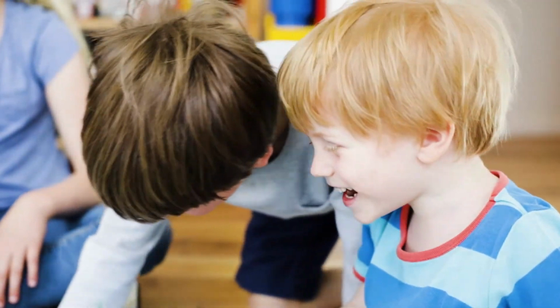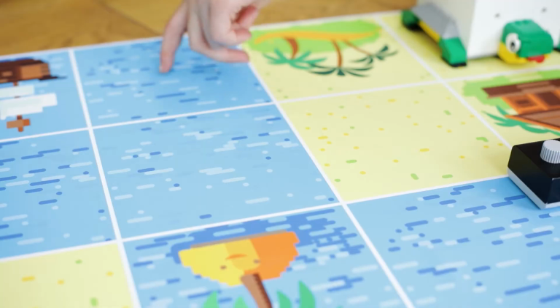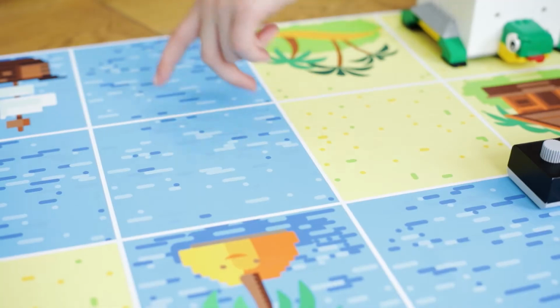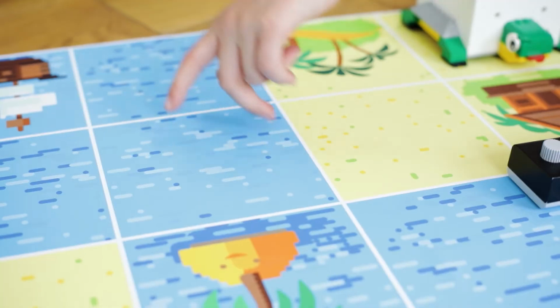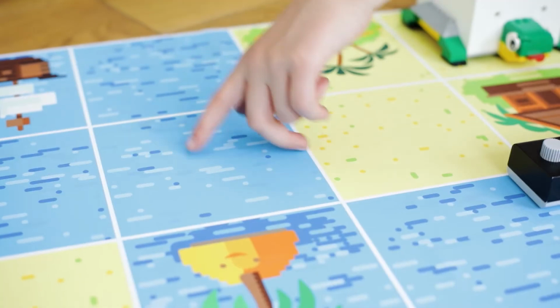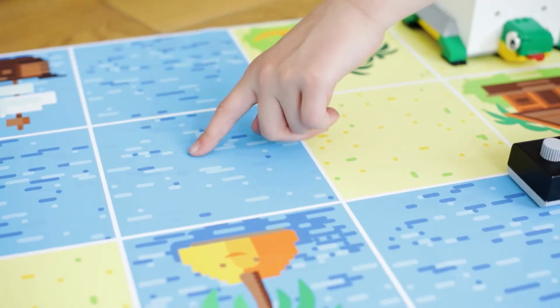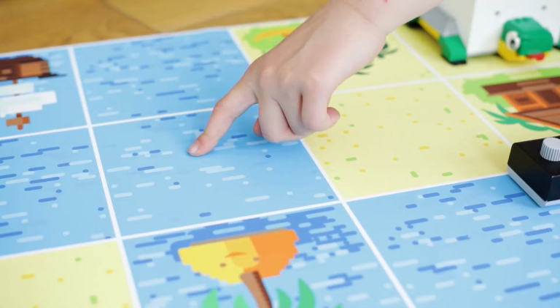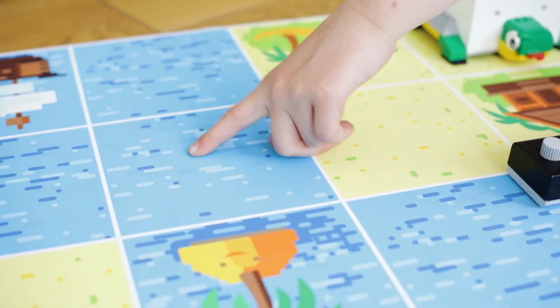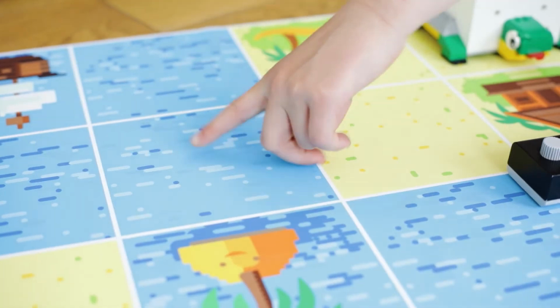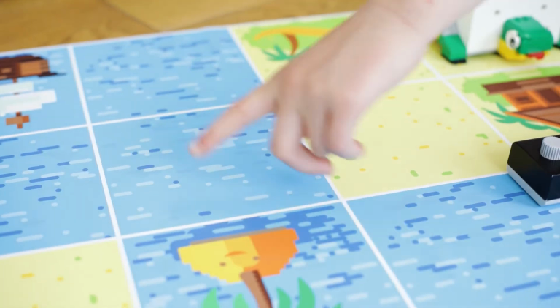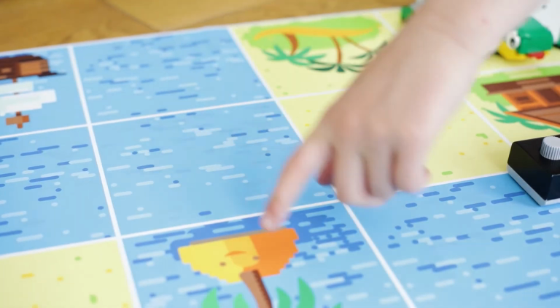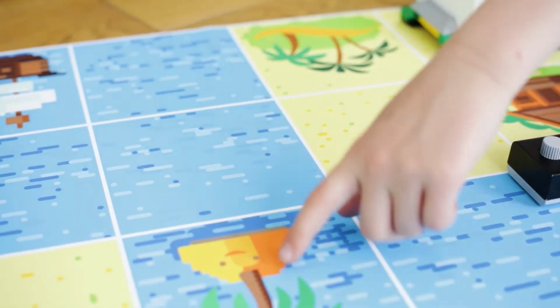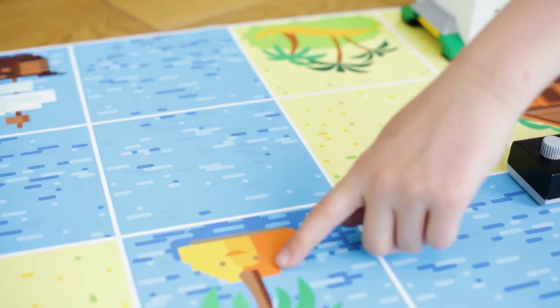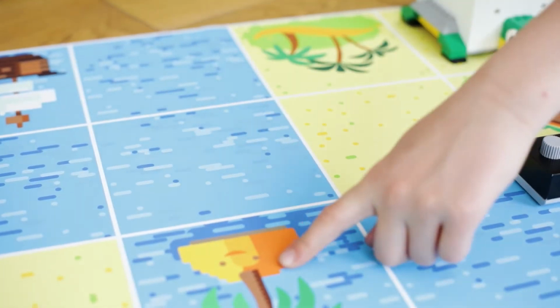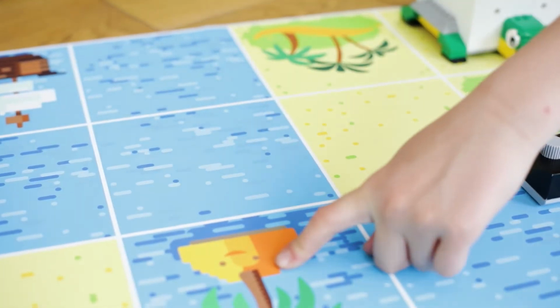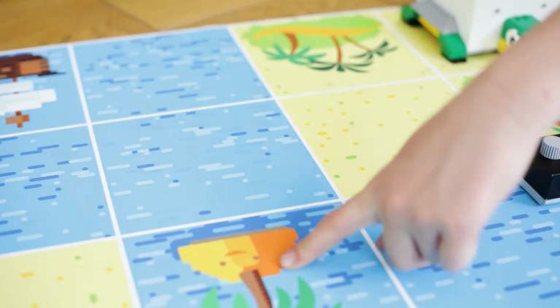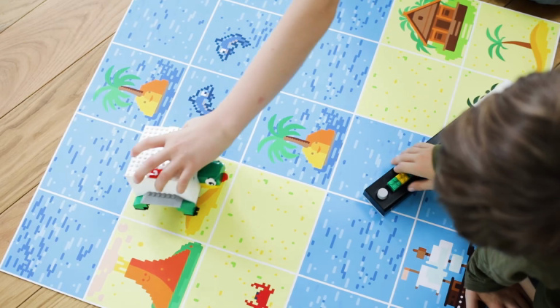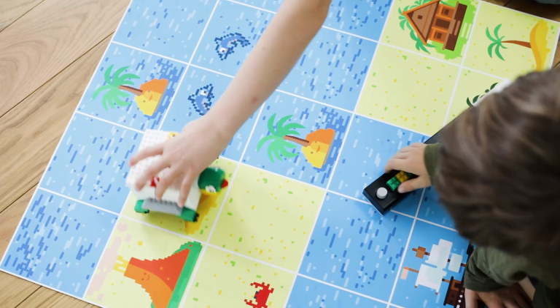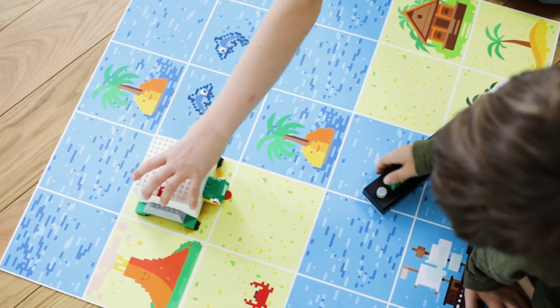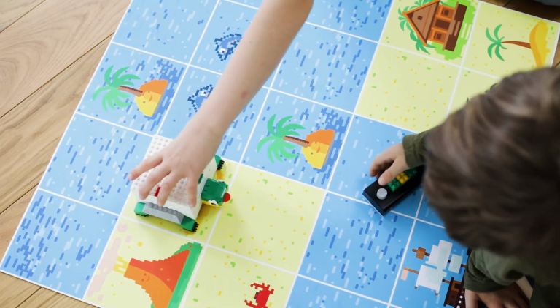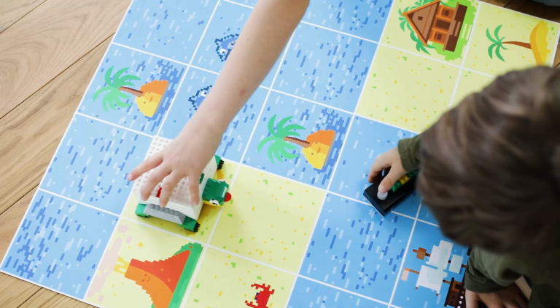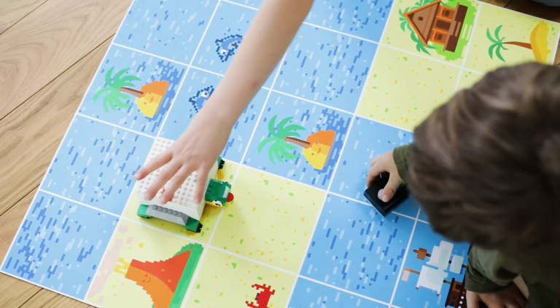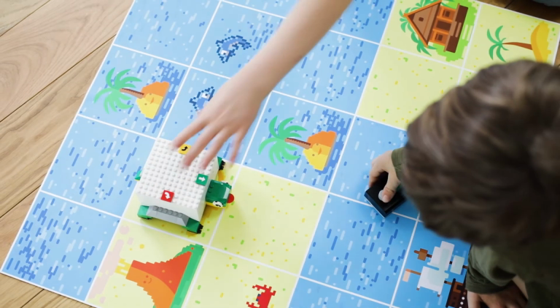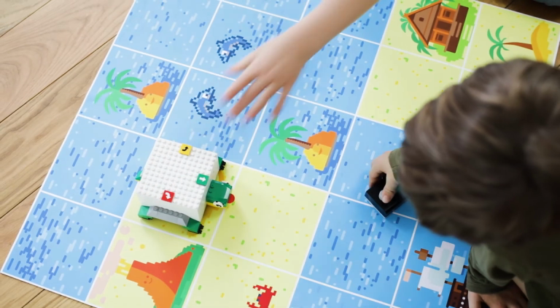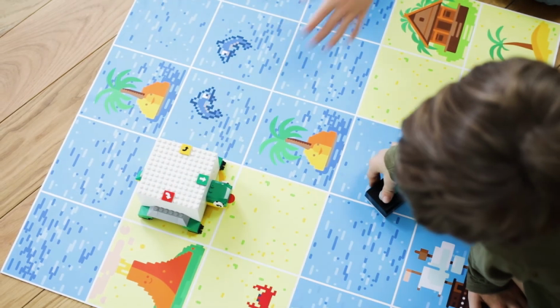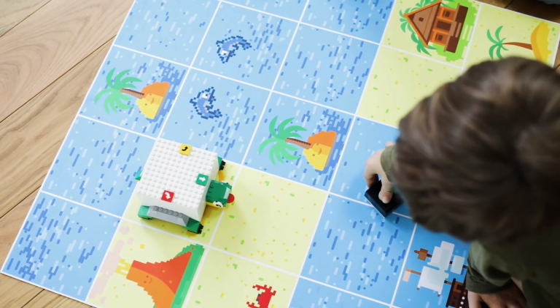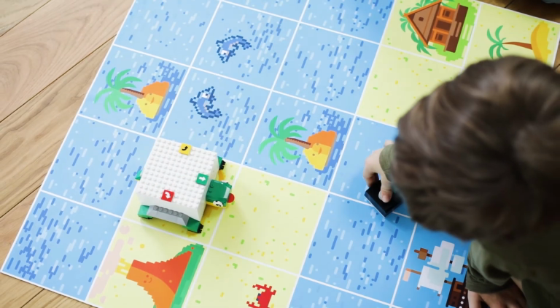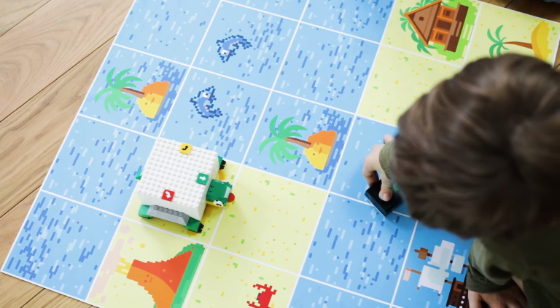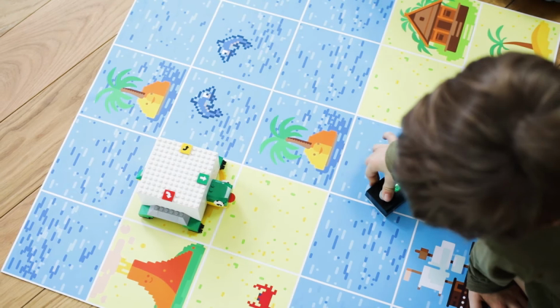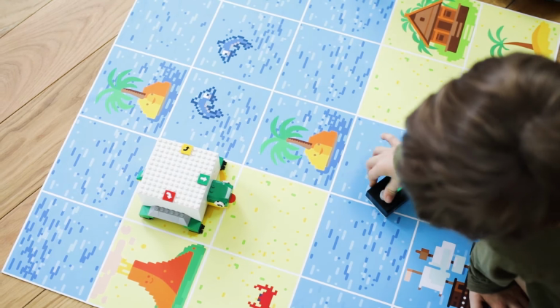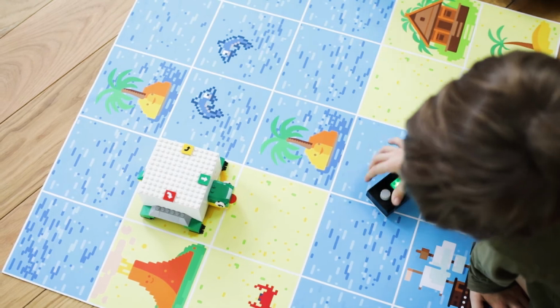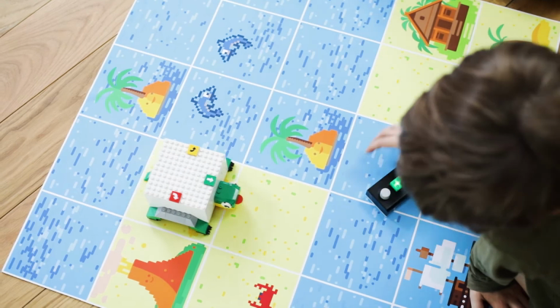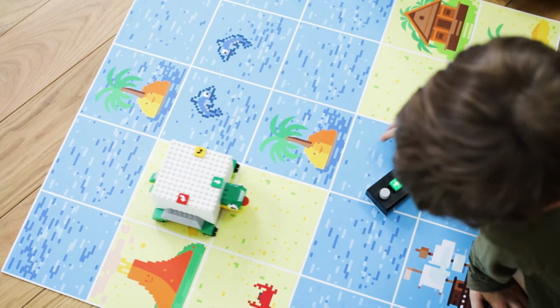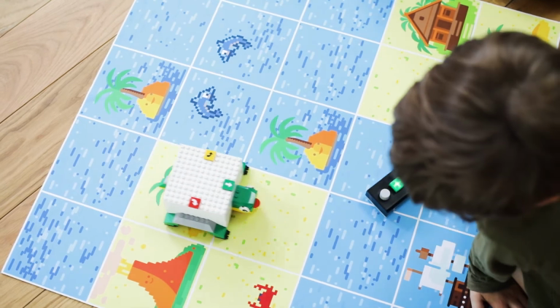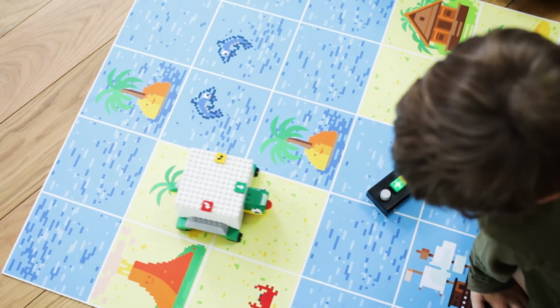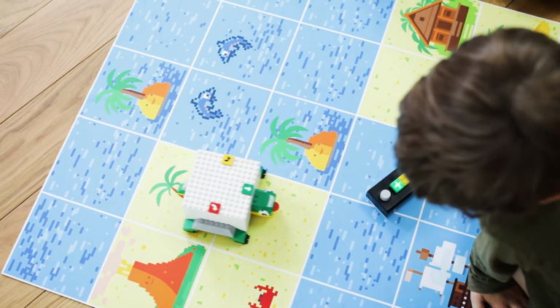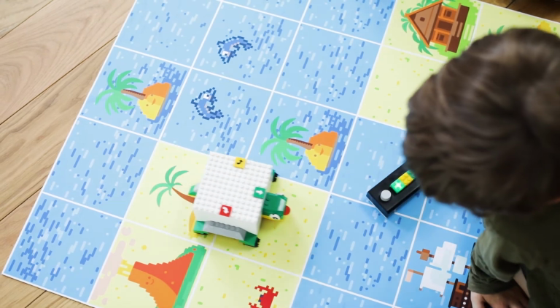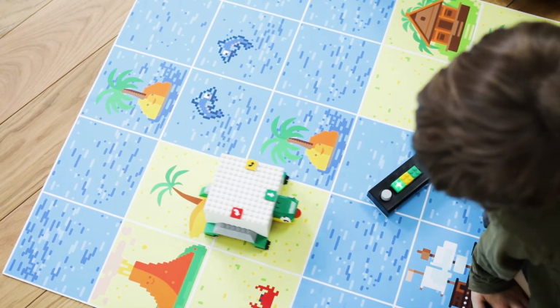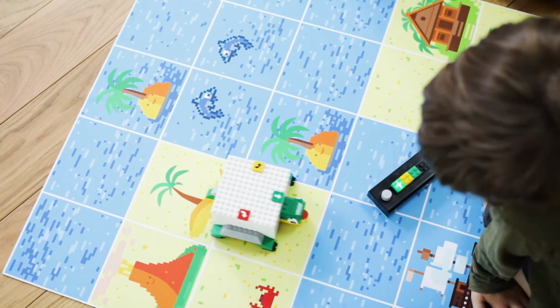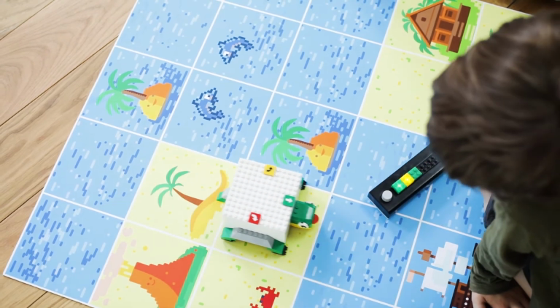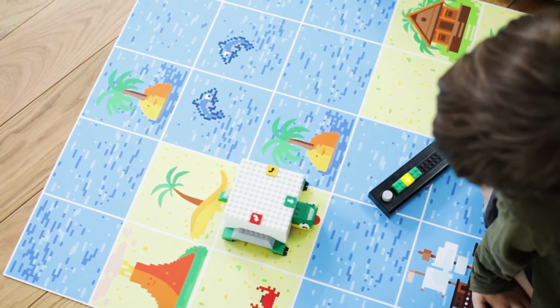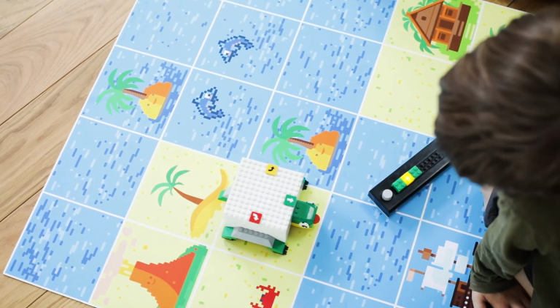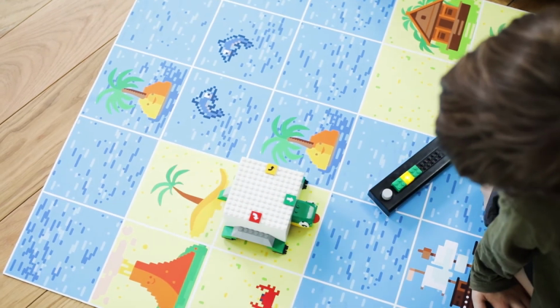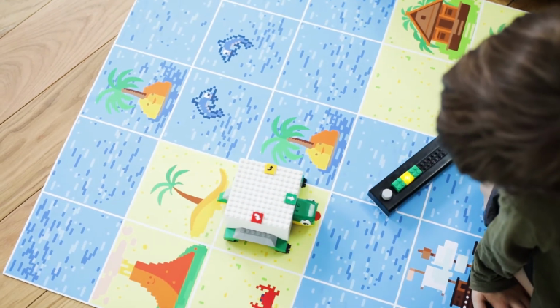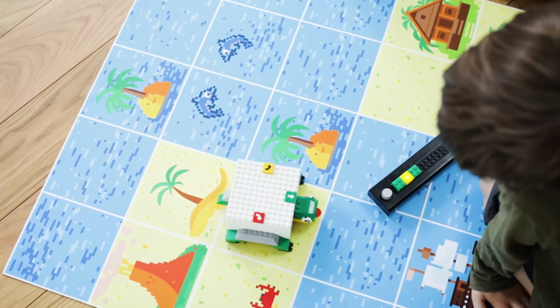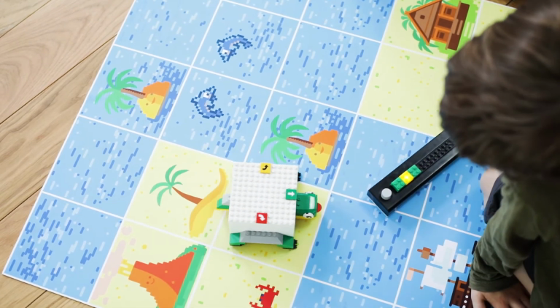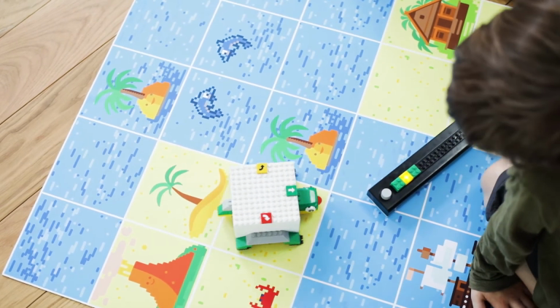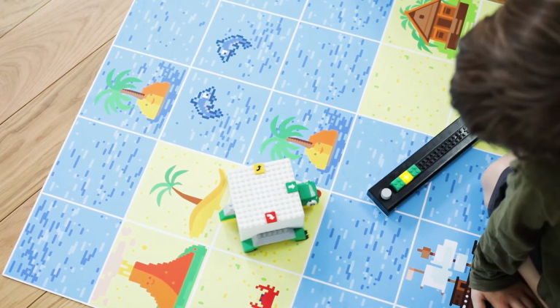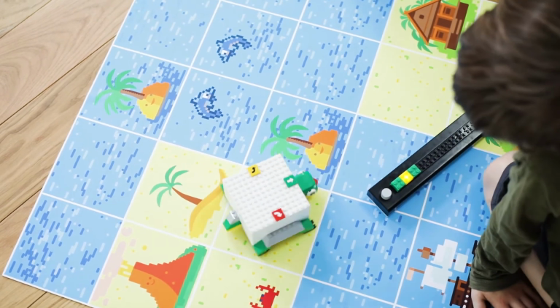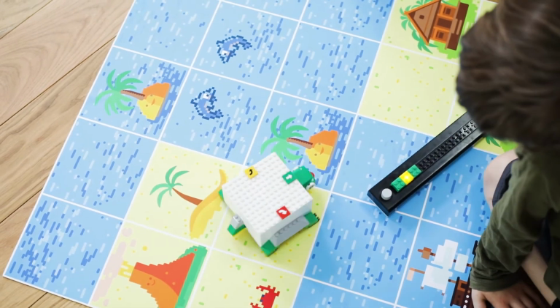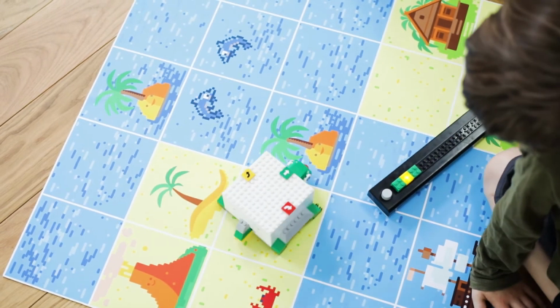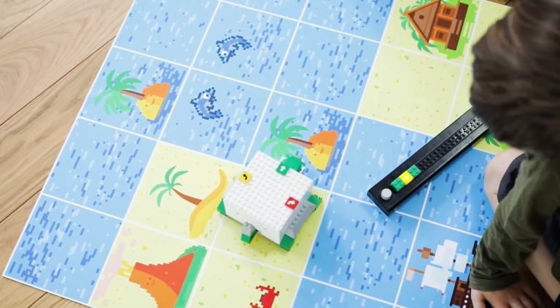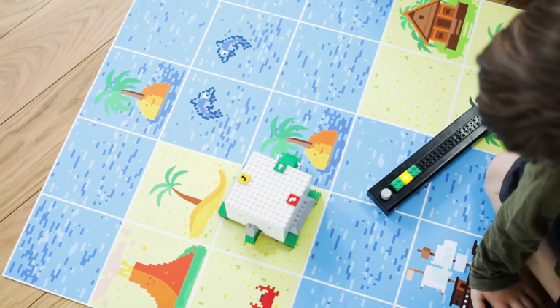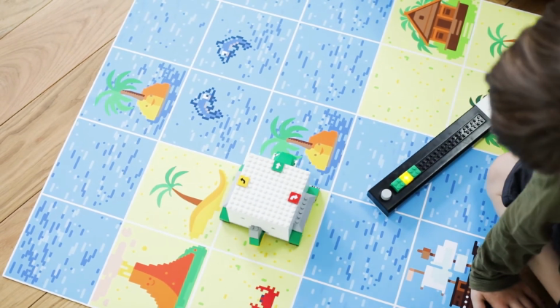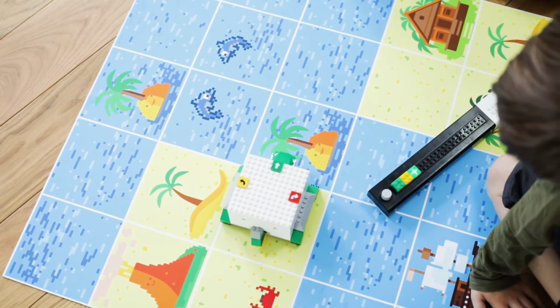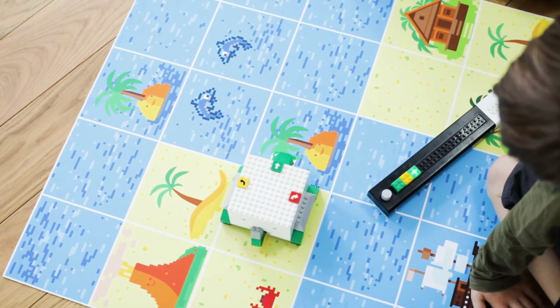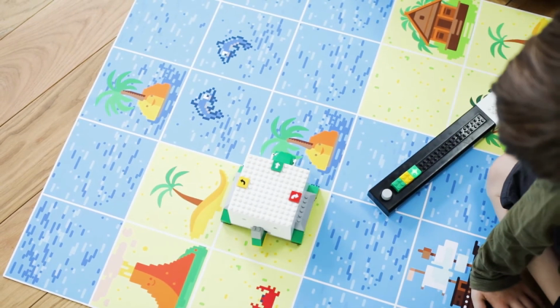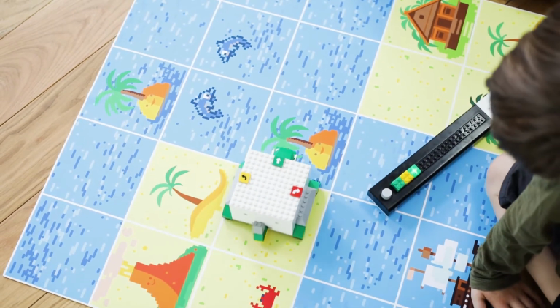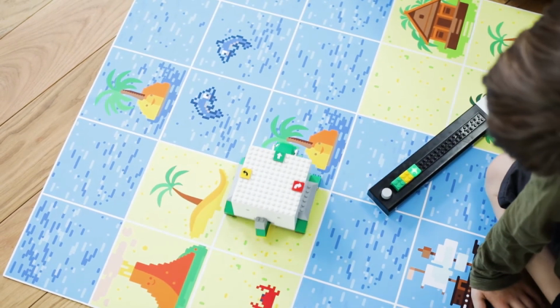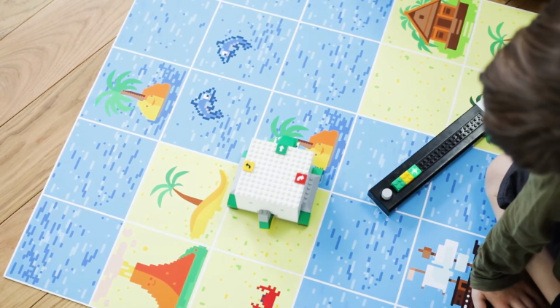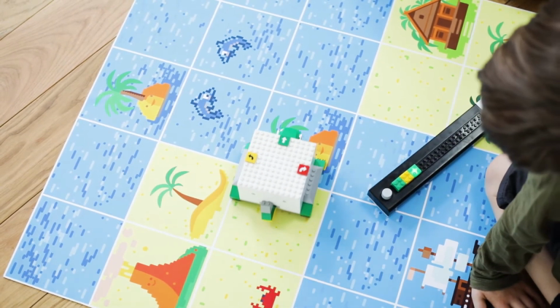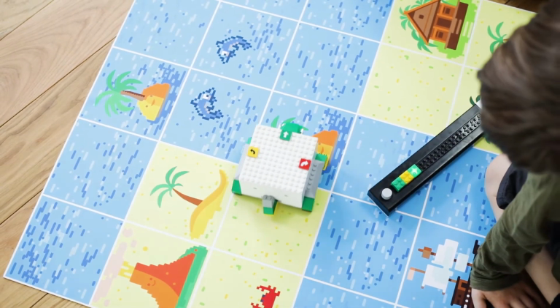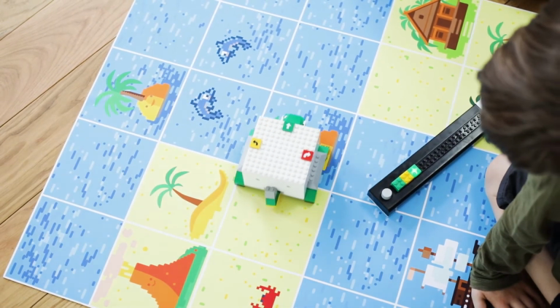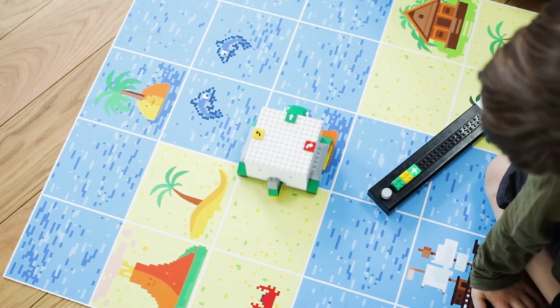Children can play with algorithms, procedures and loops. When the coding bricks light up they even help with debugging the code.